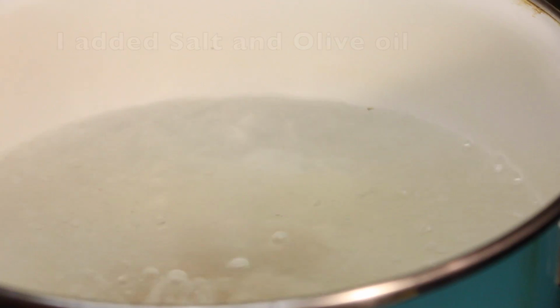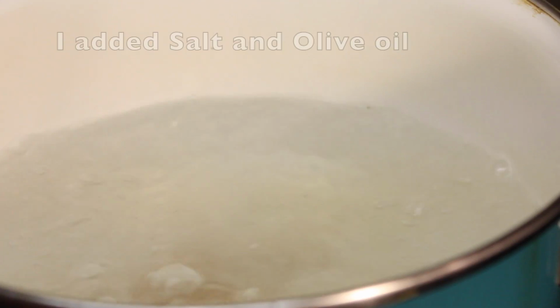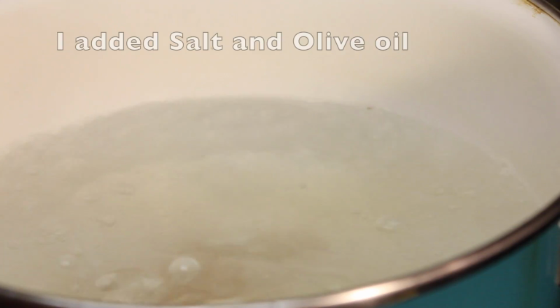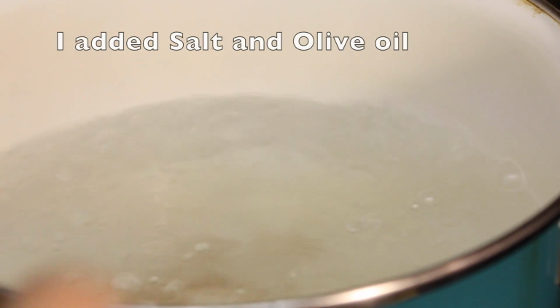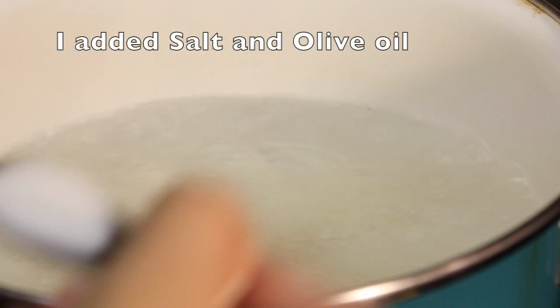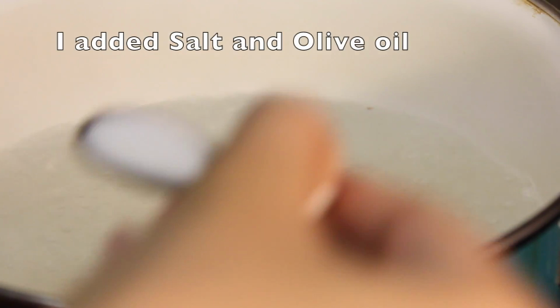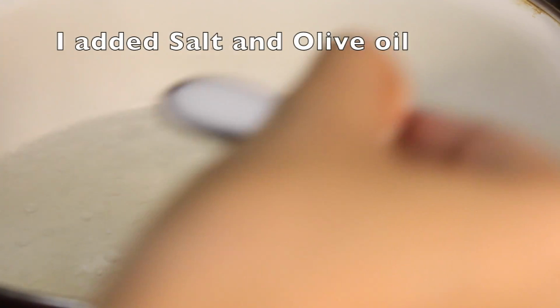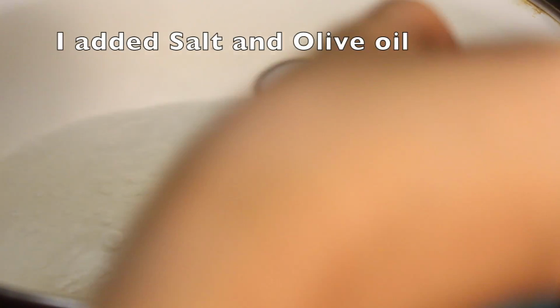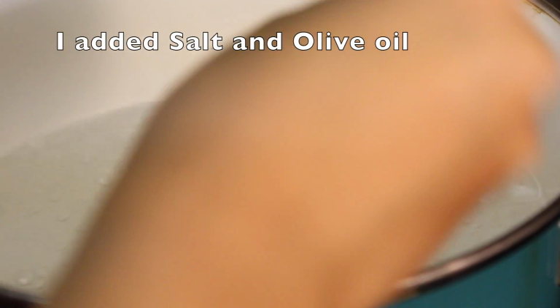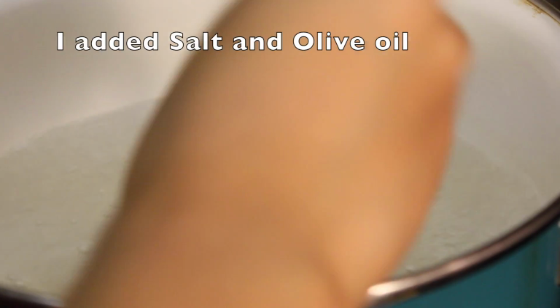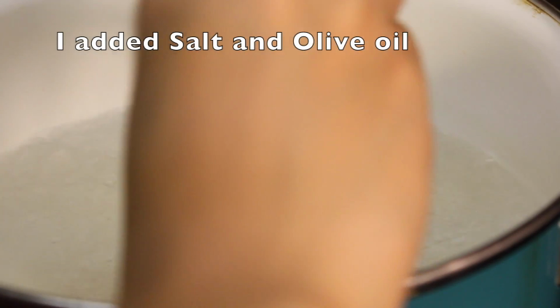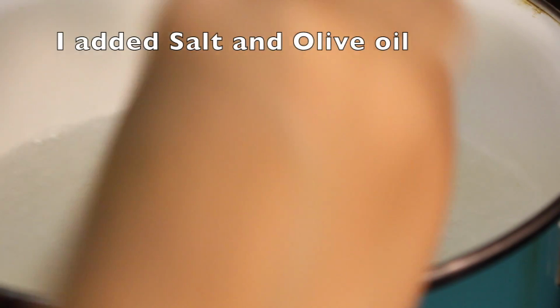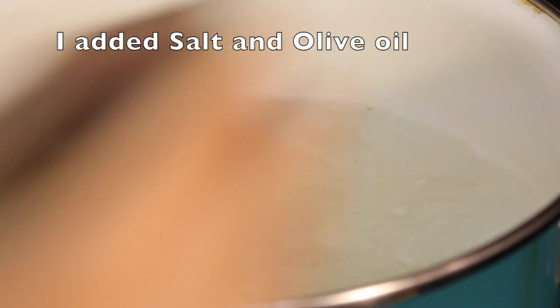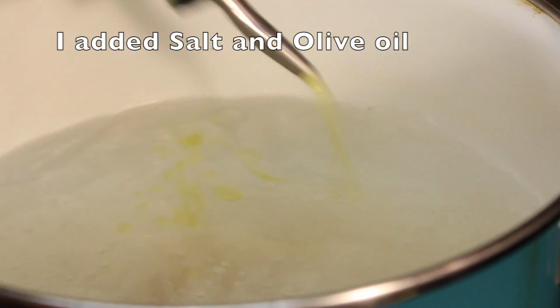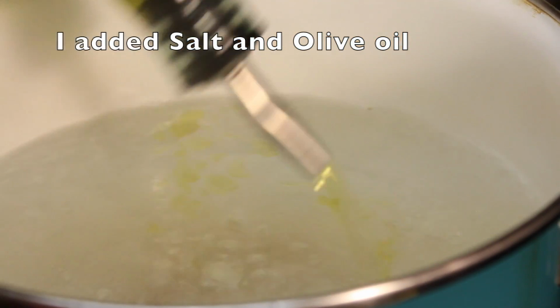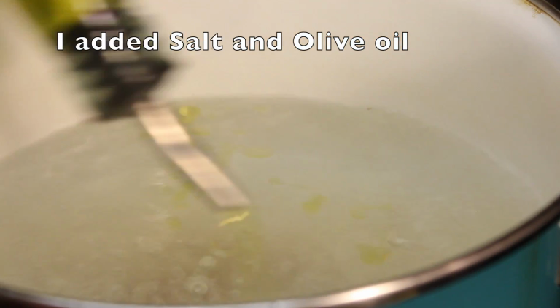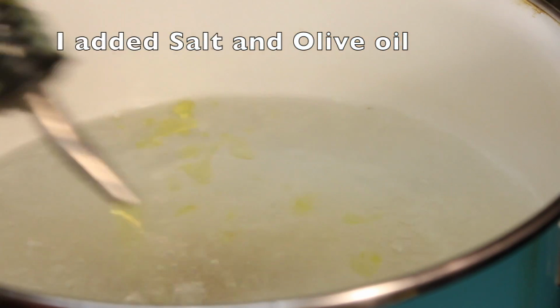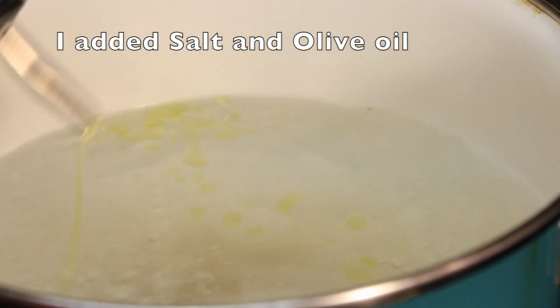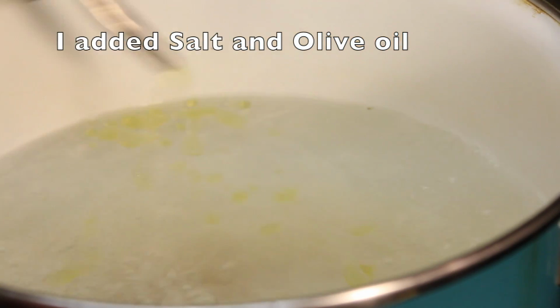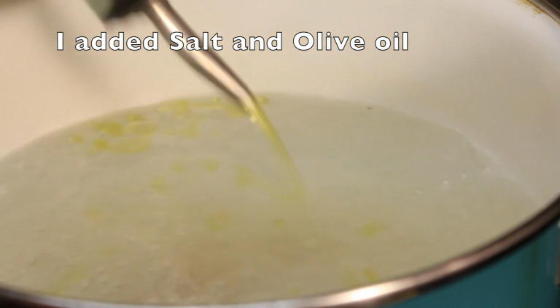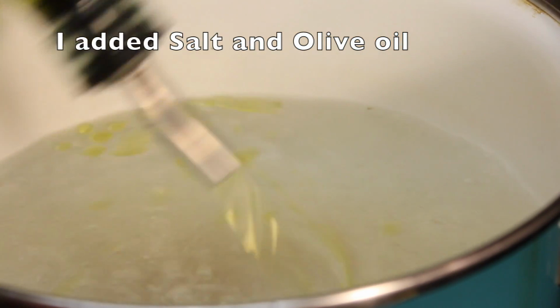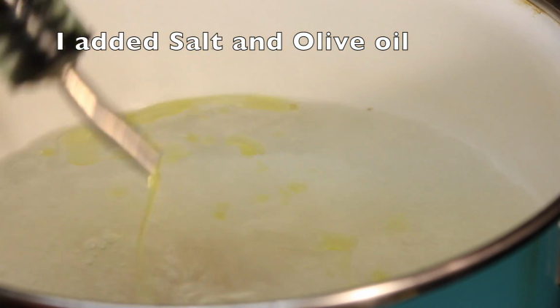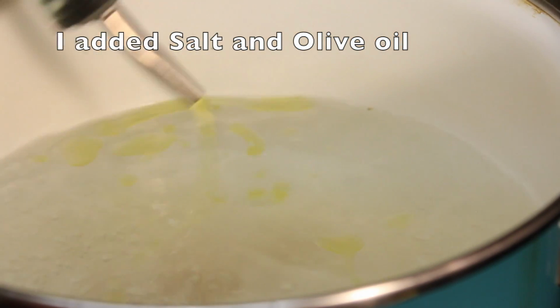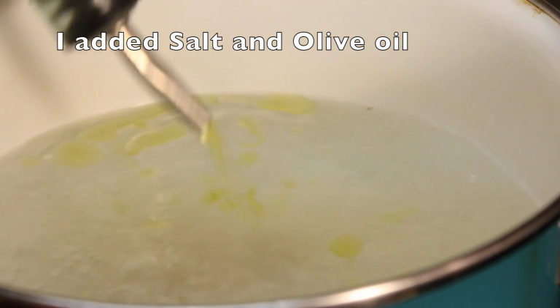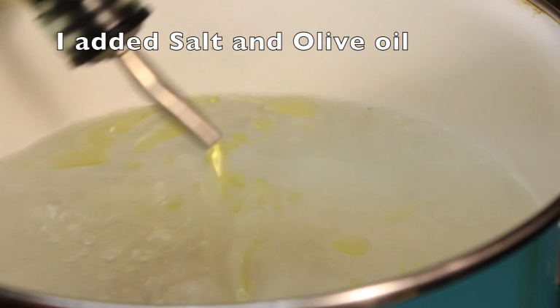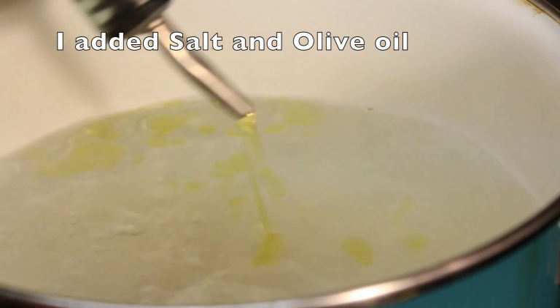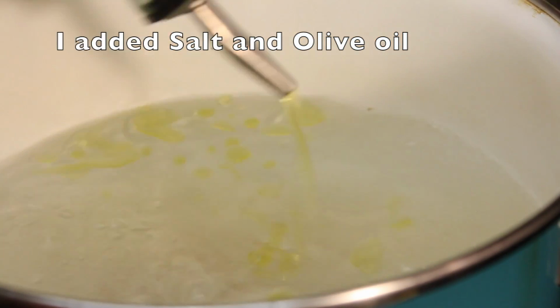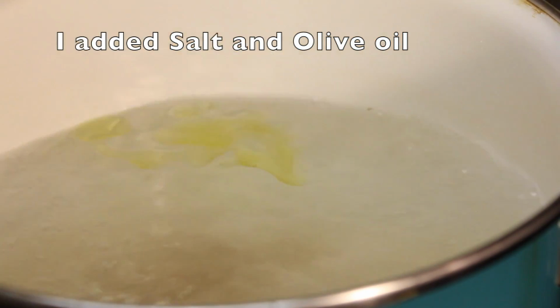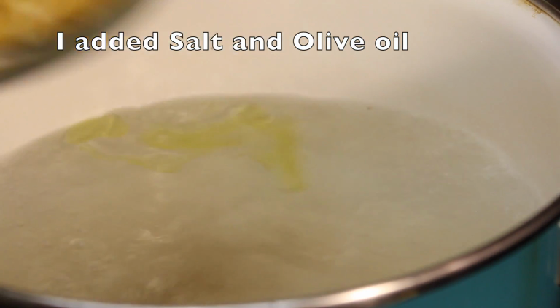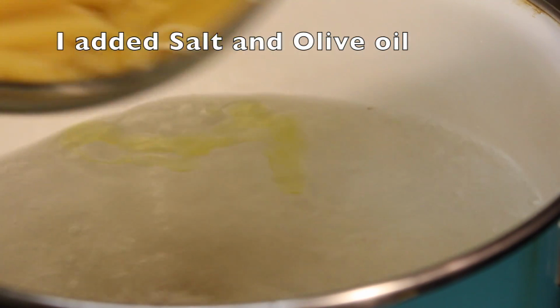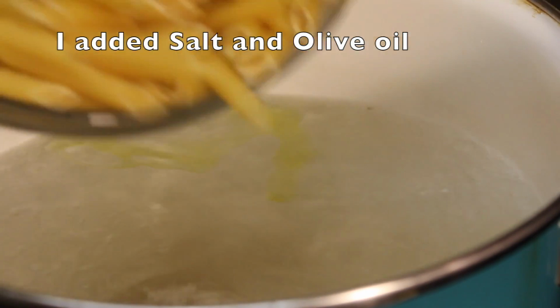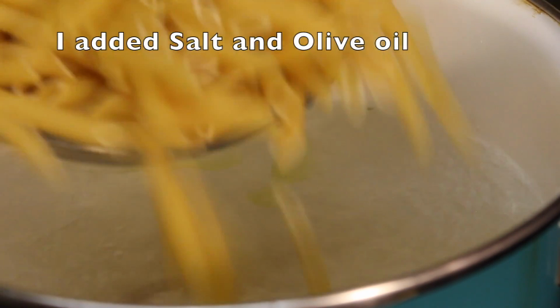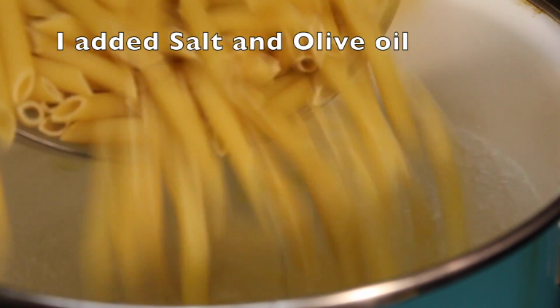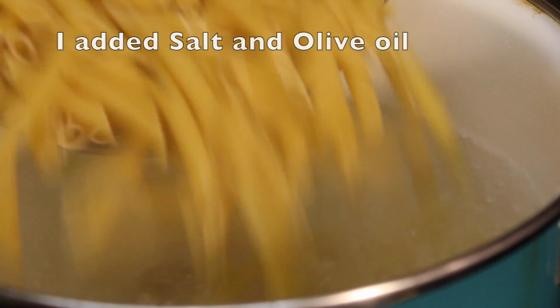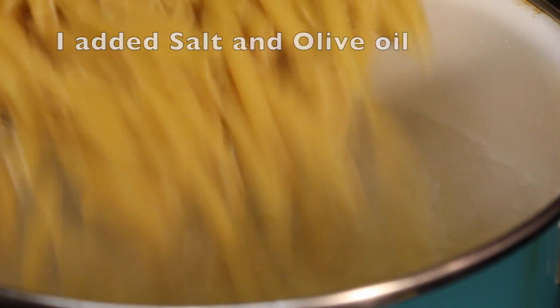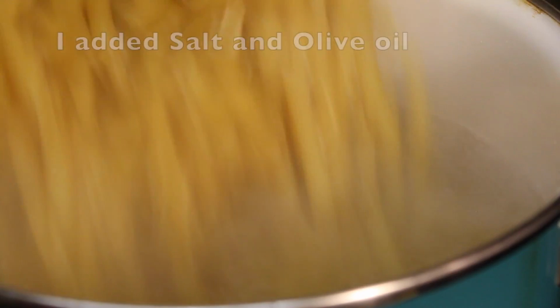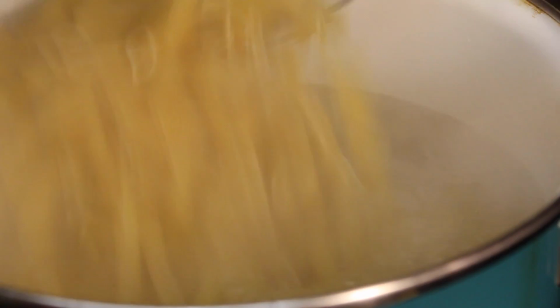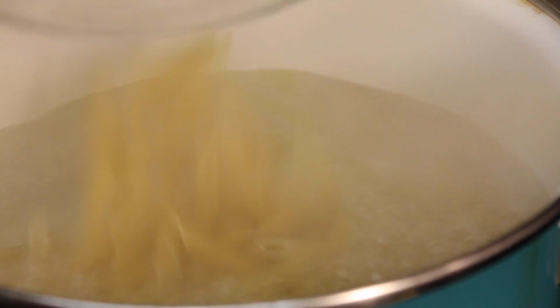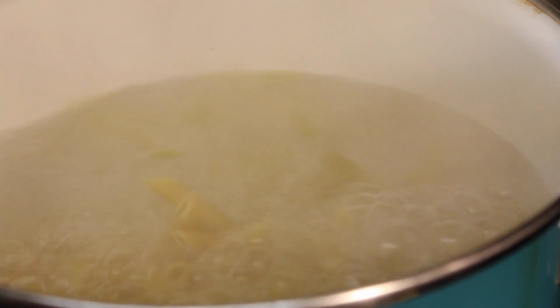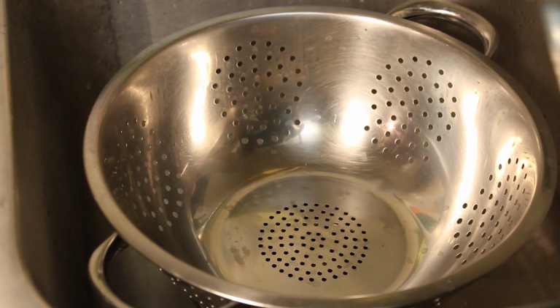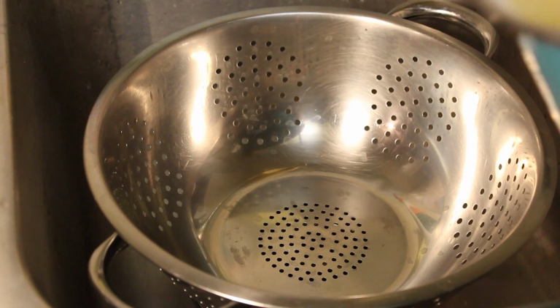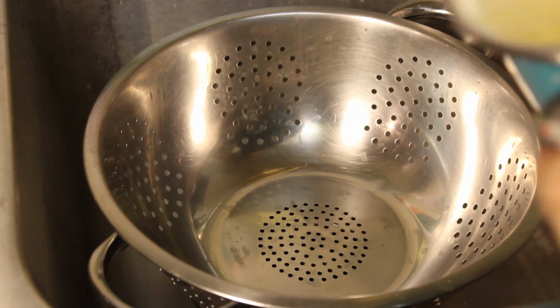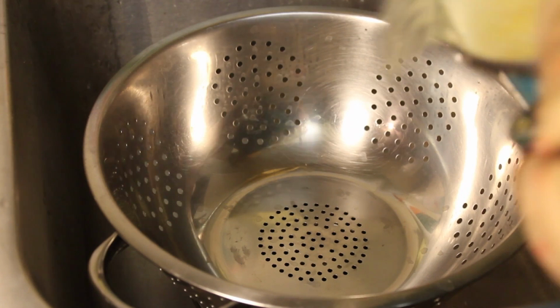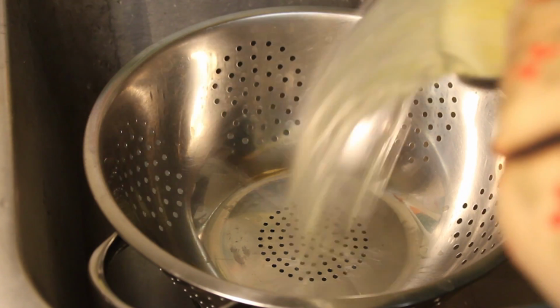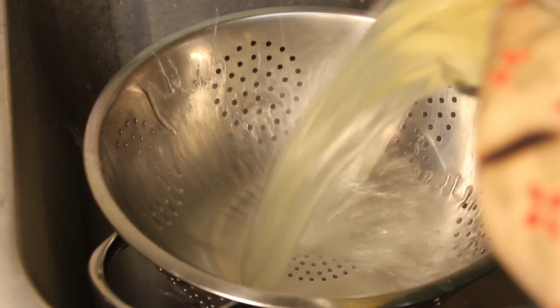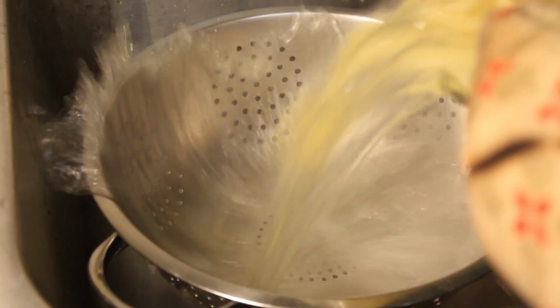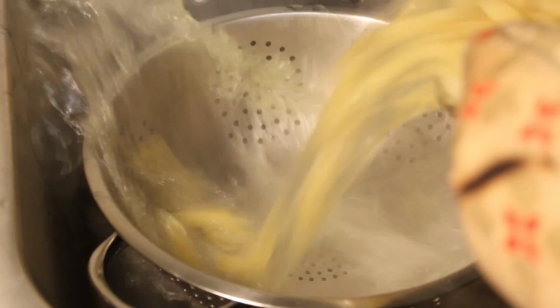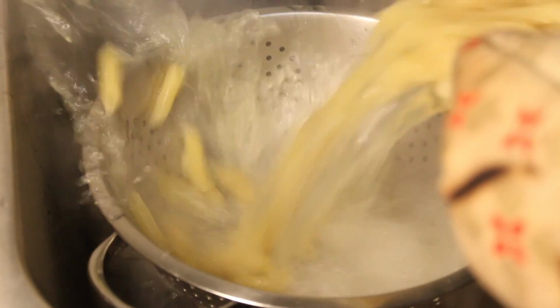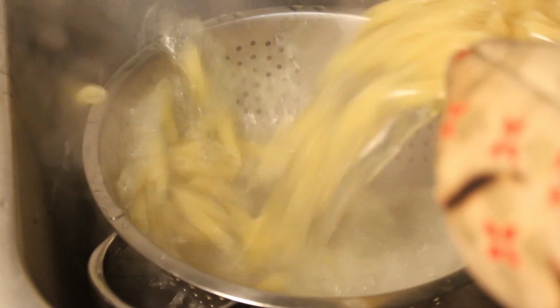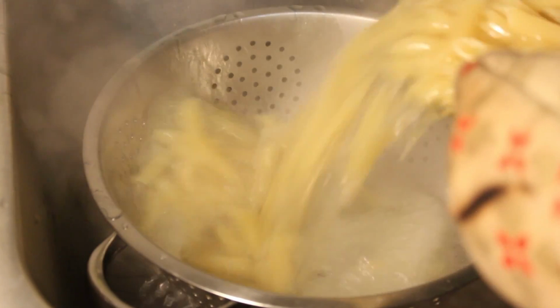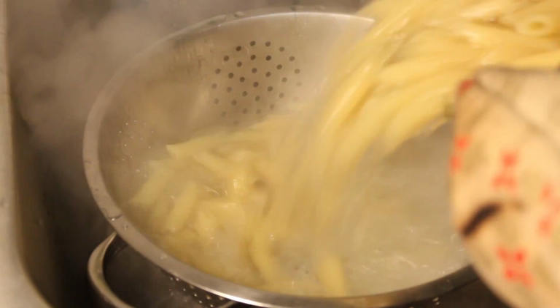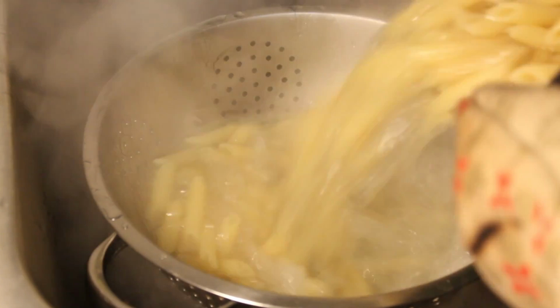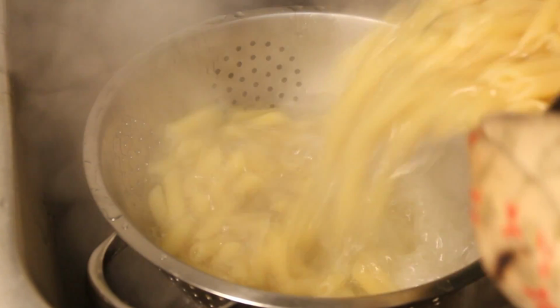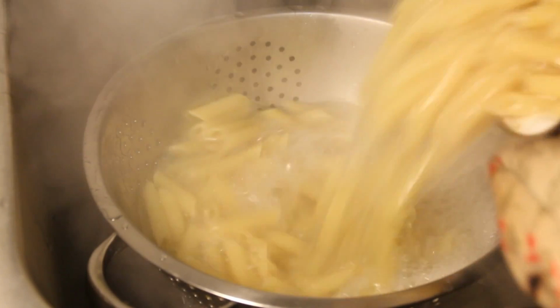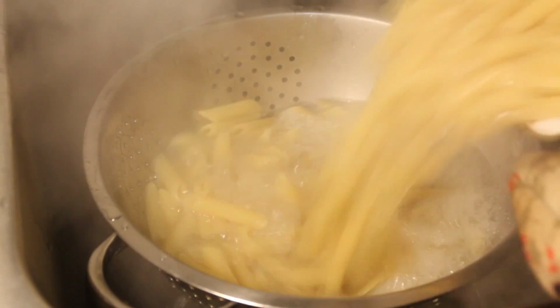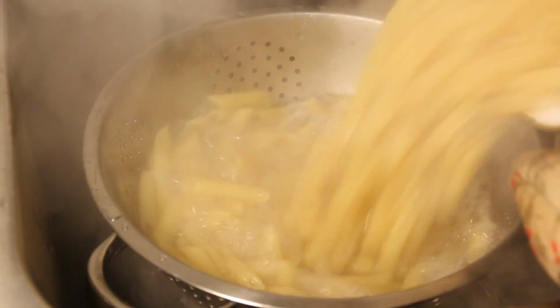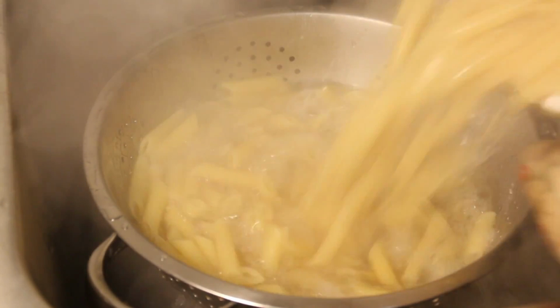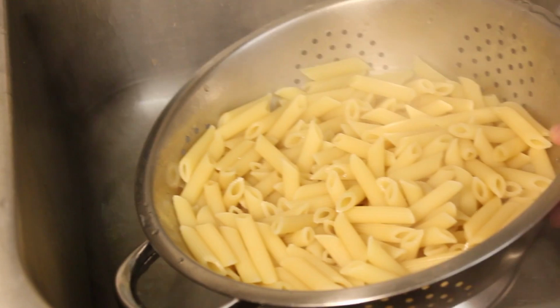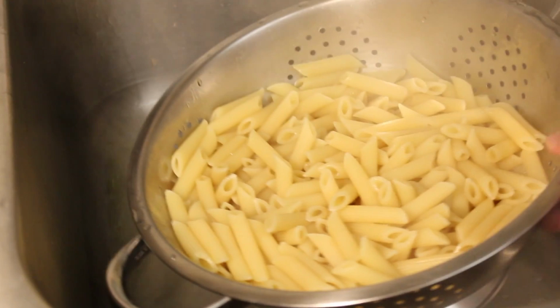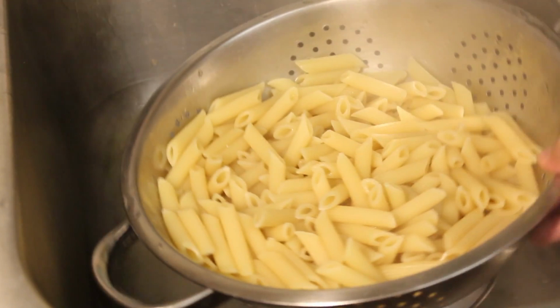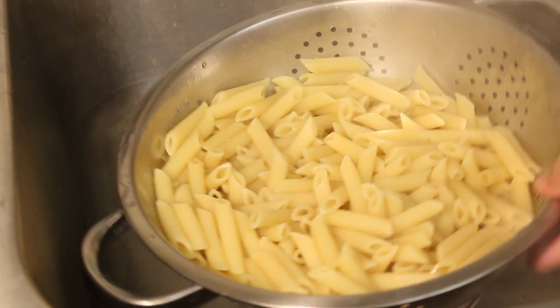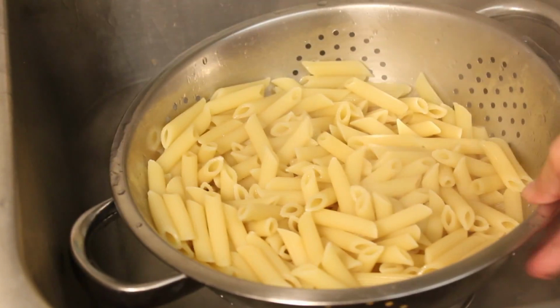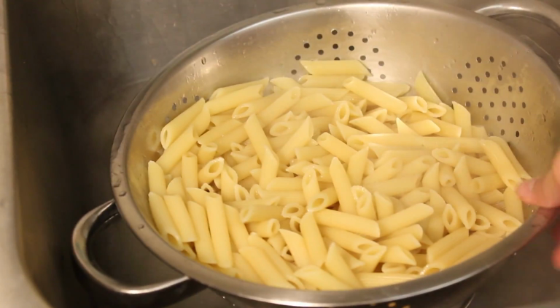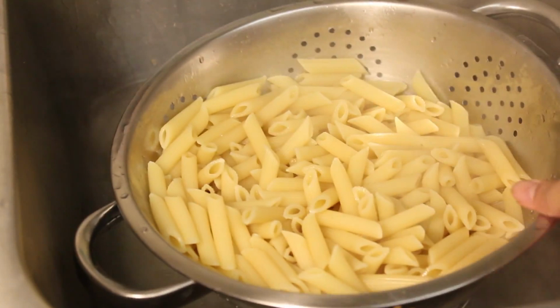First off, we're going to cook the pasta according to the package directions. And then once cooked, drain it and then set it aside.